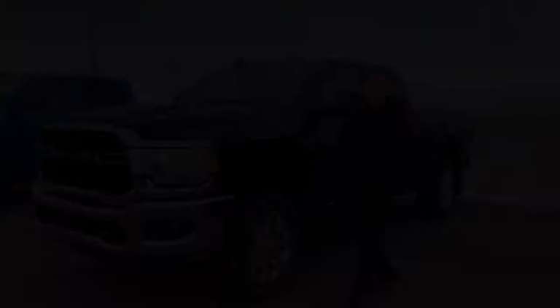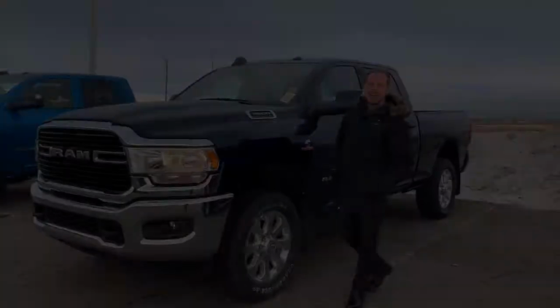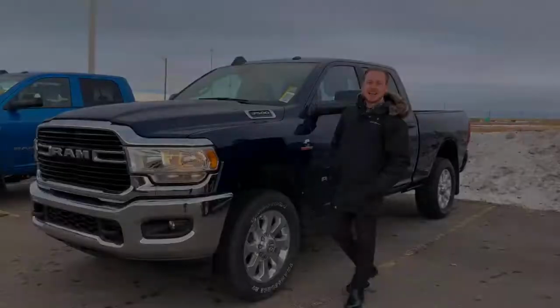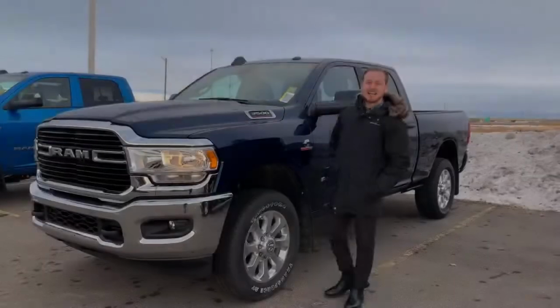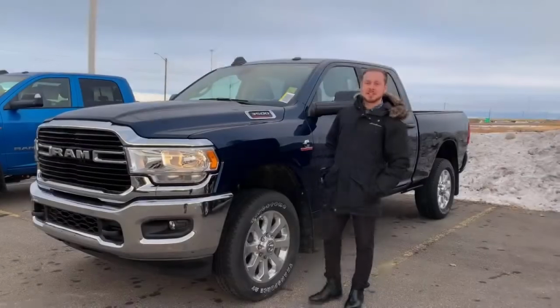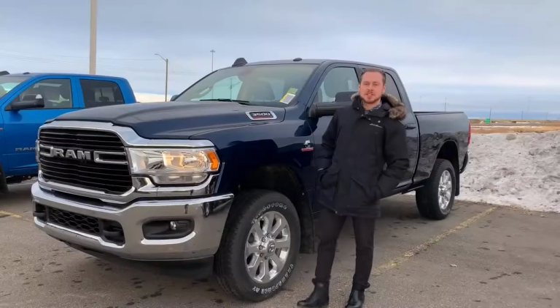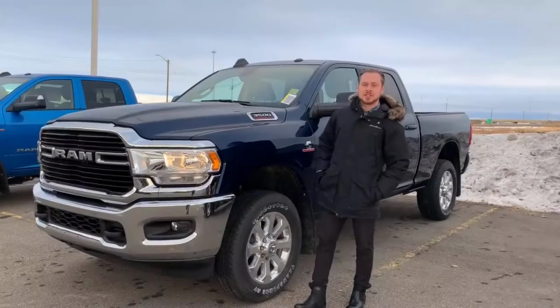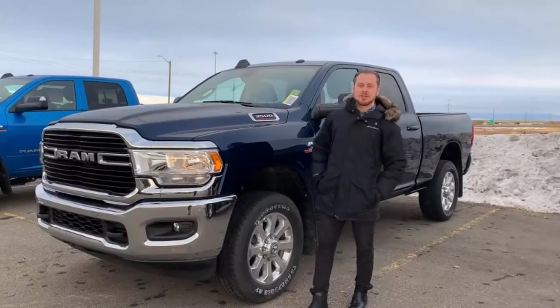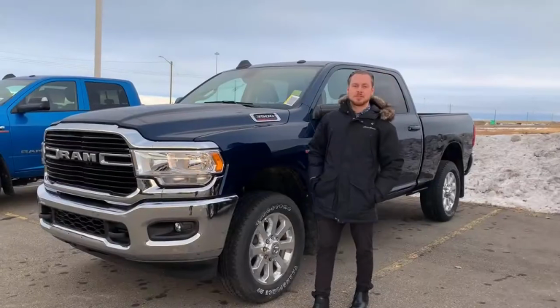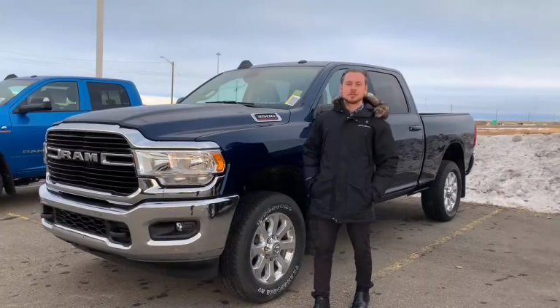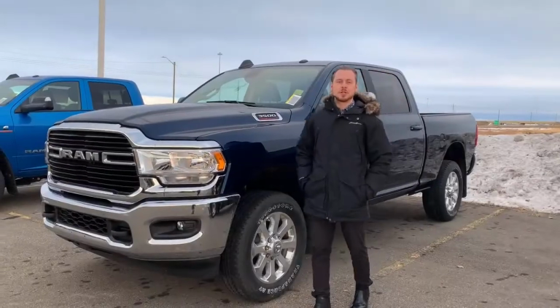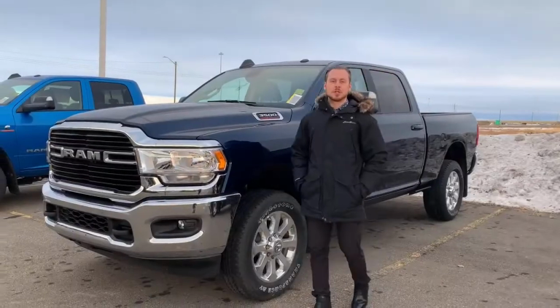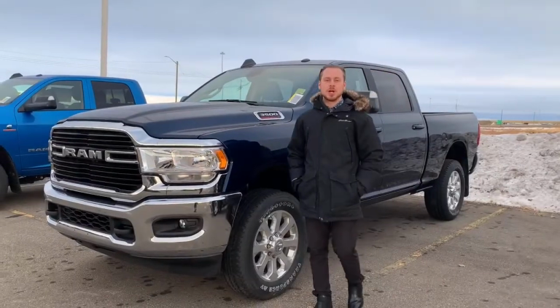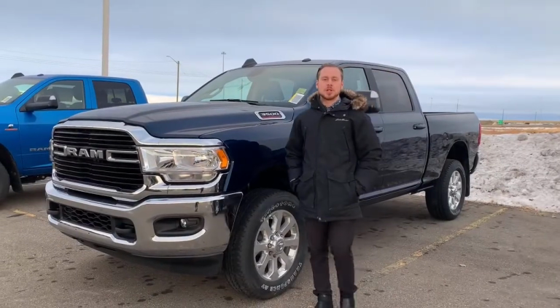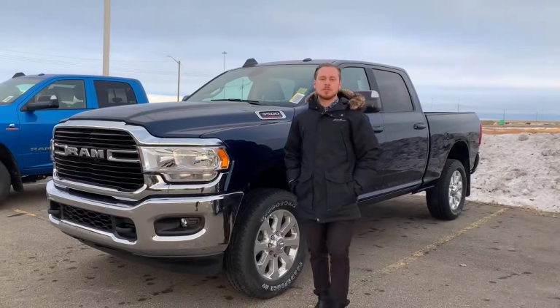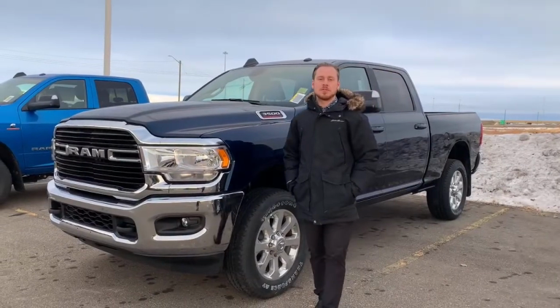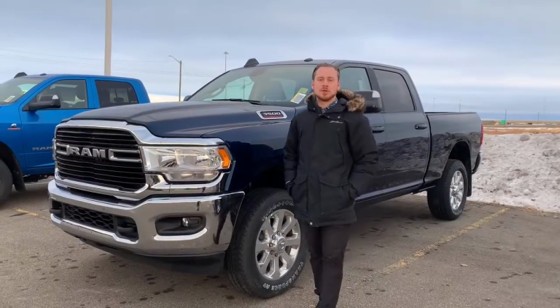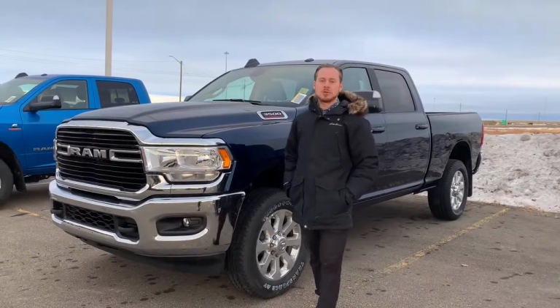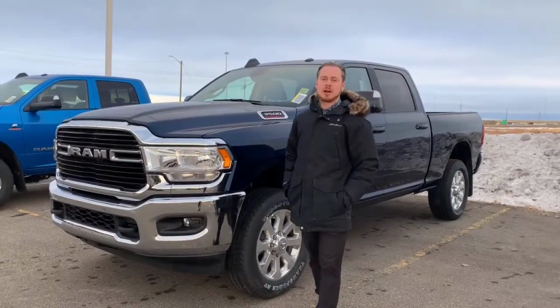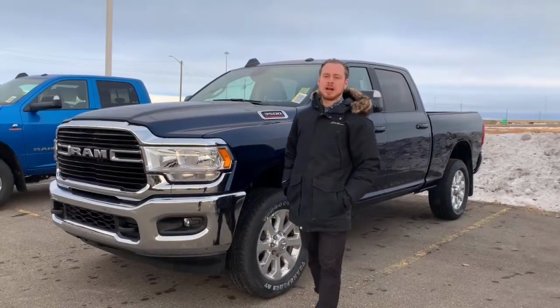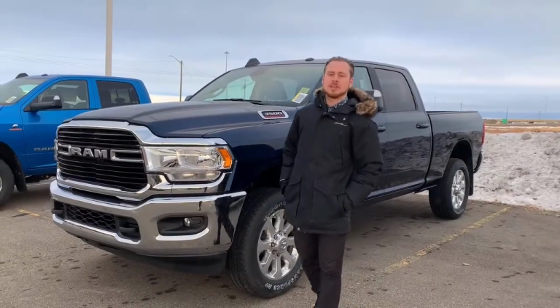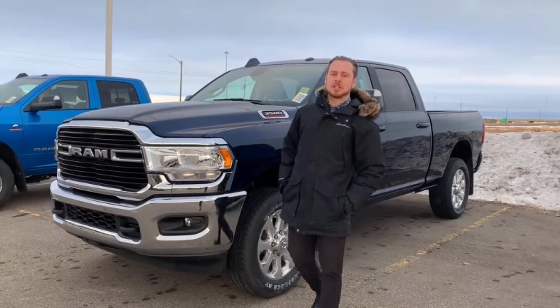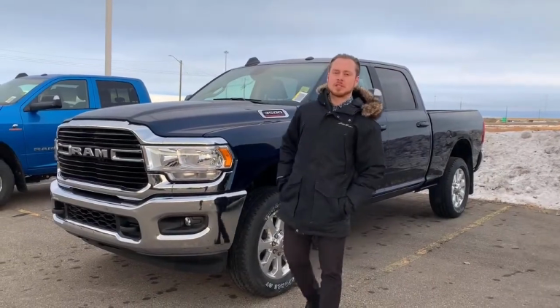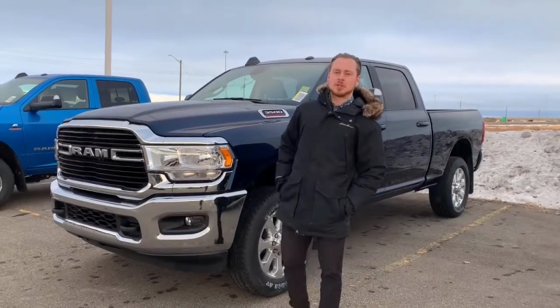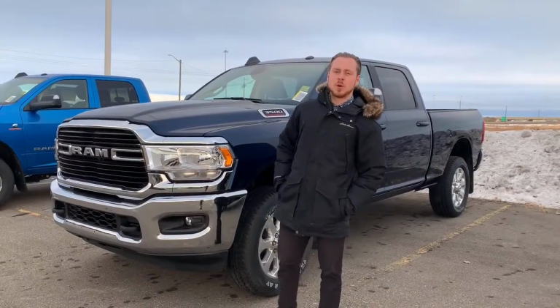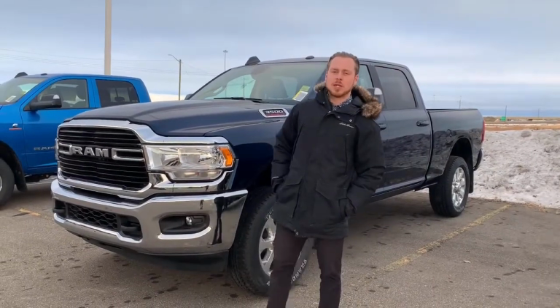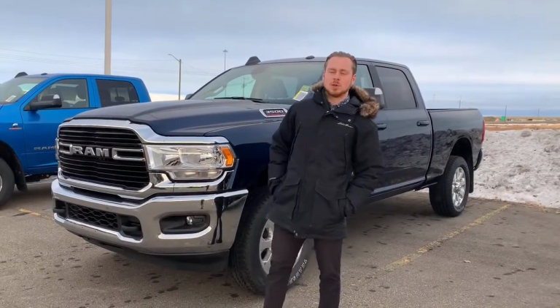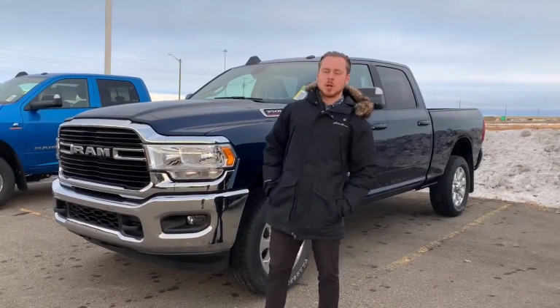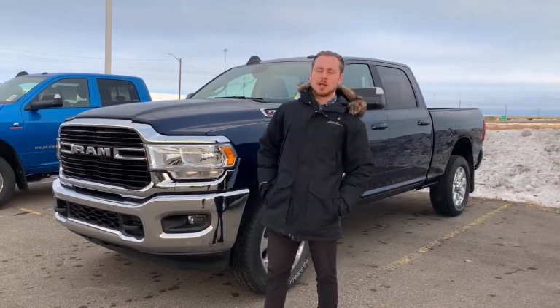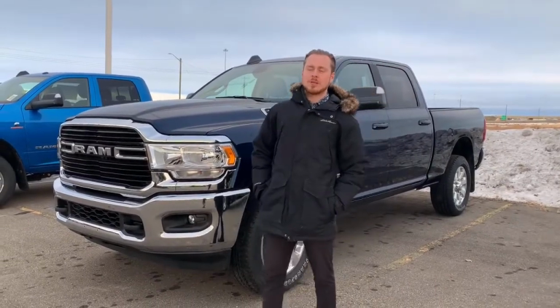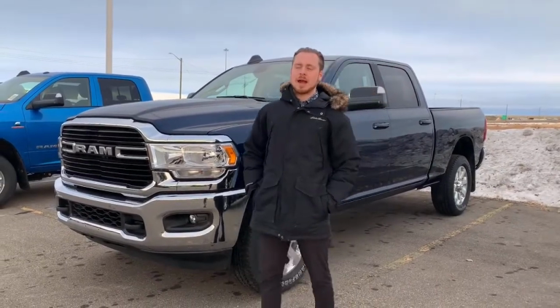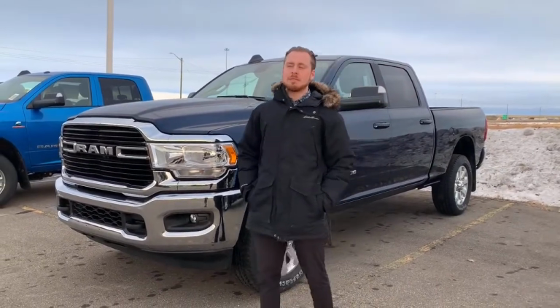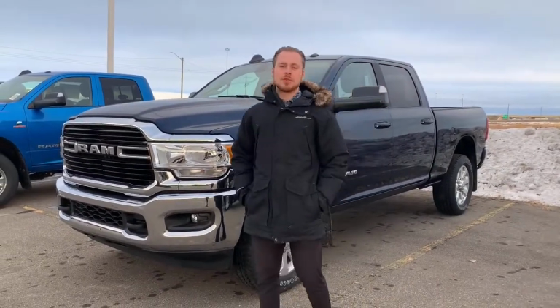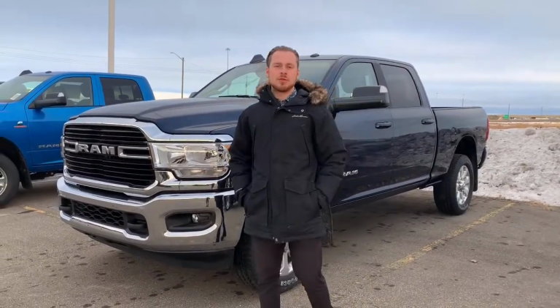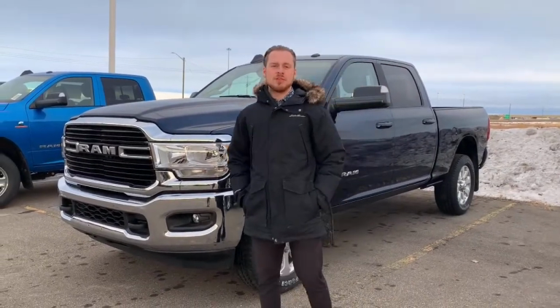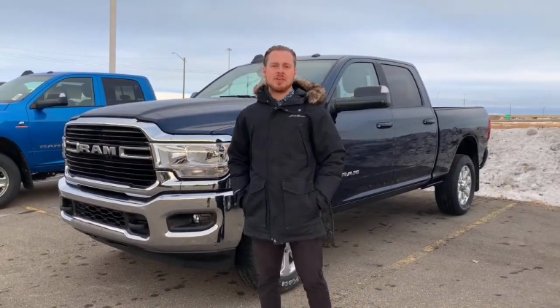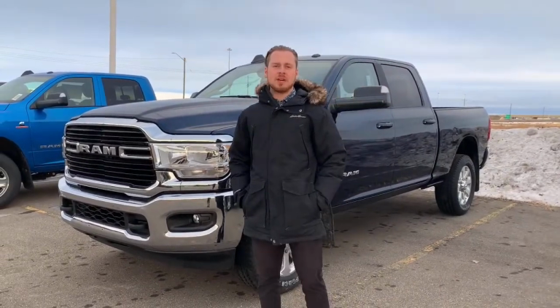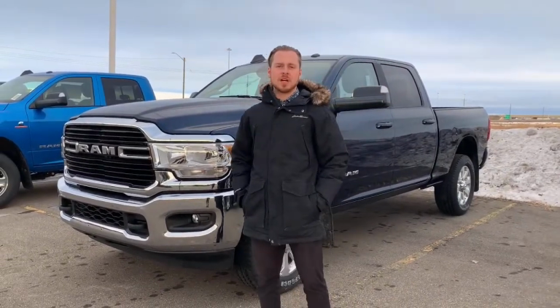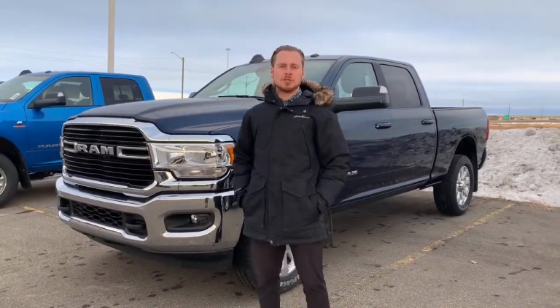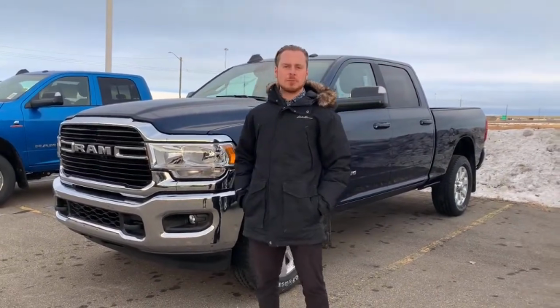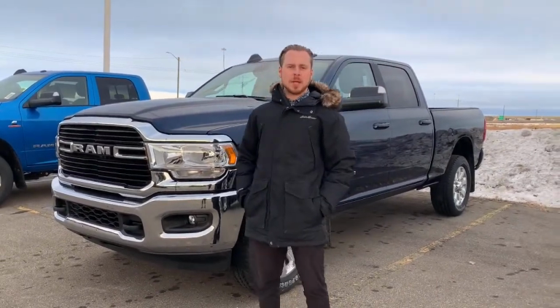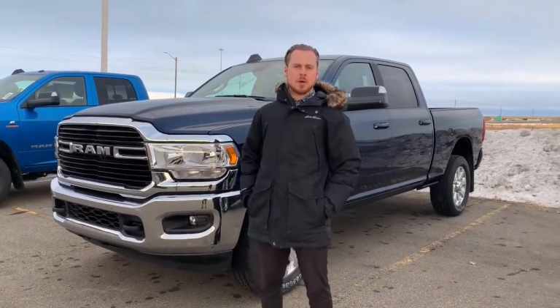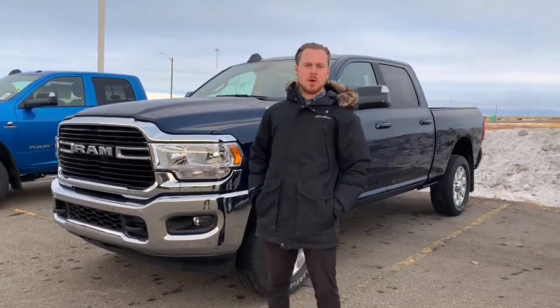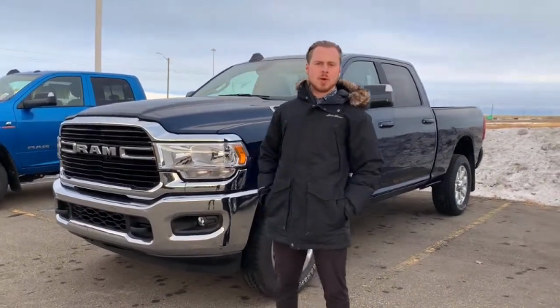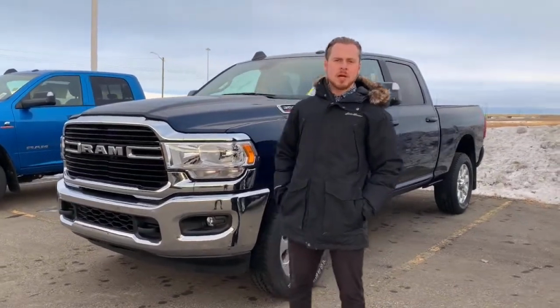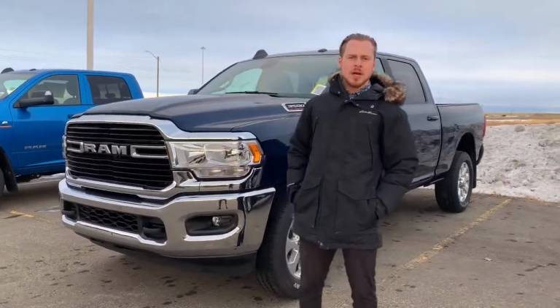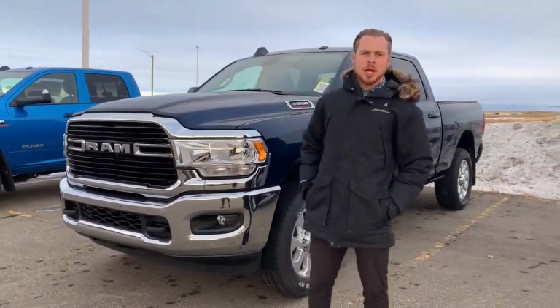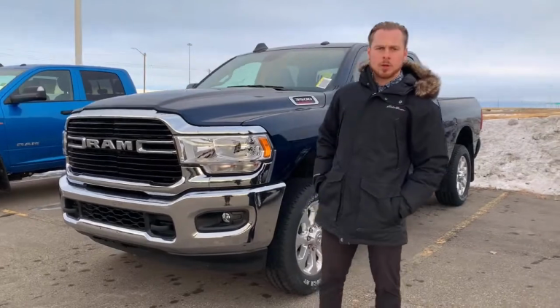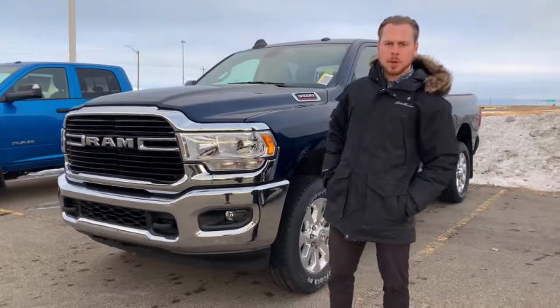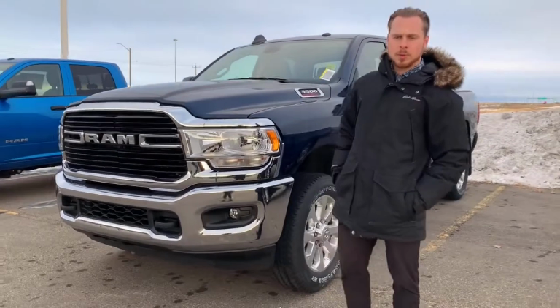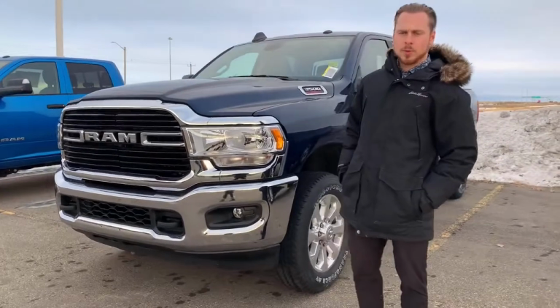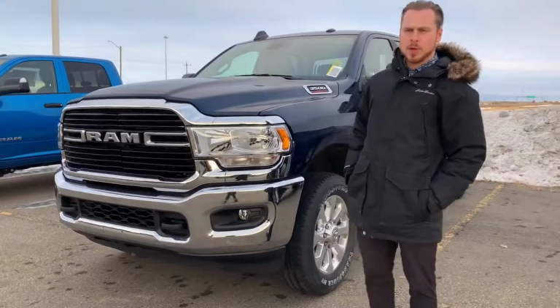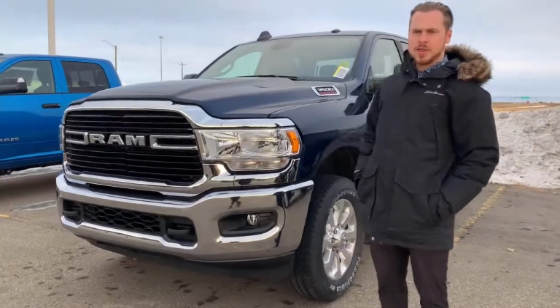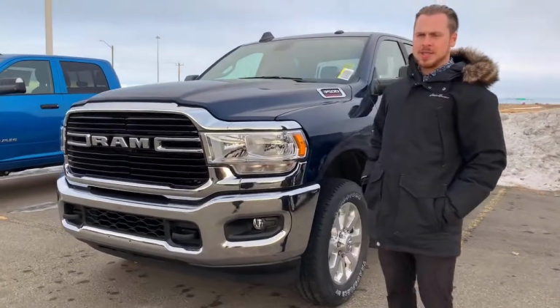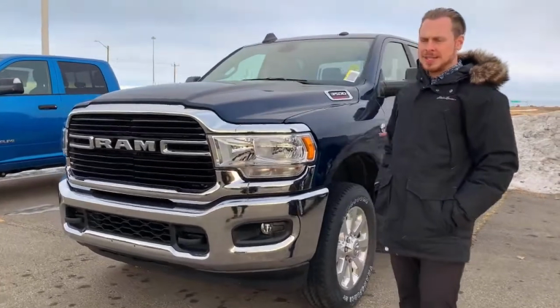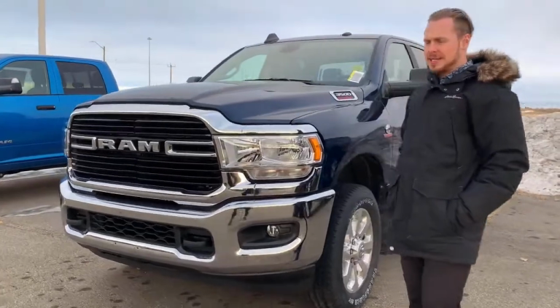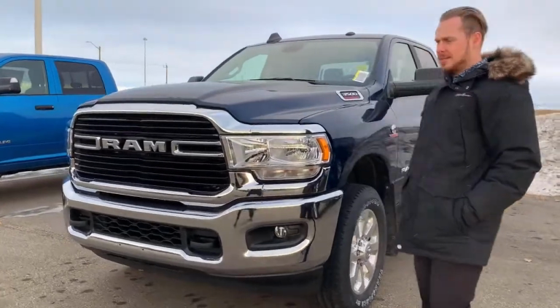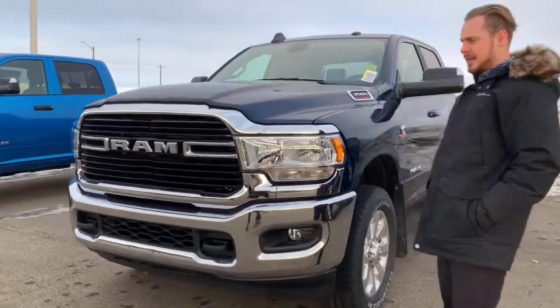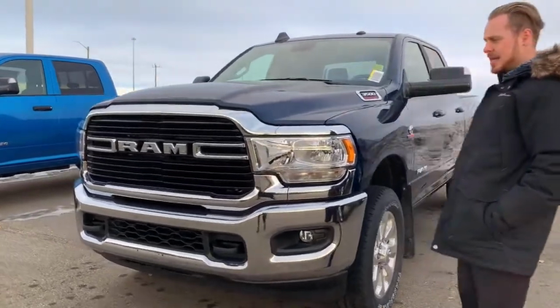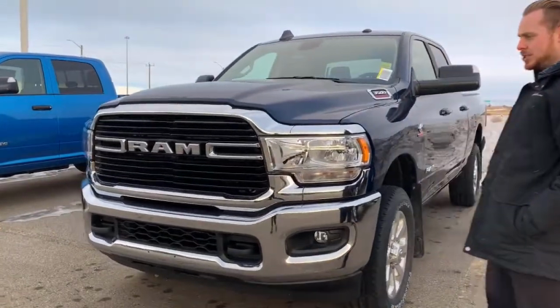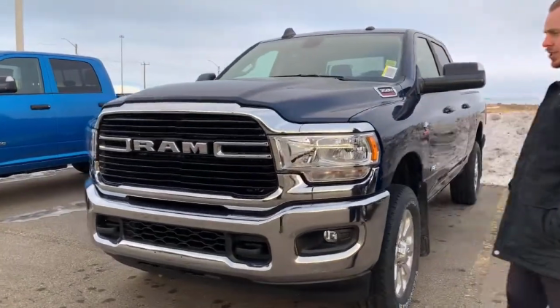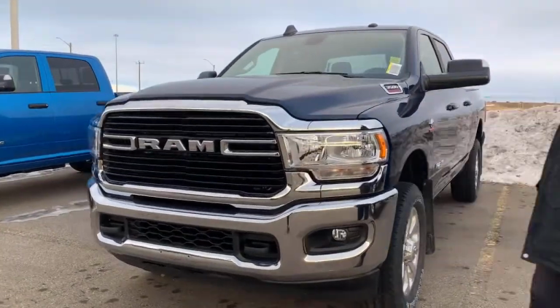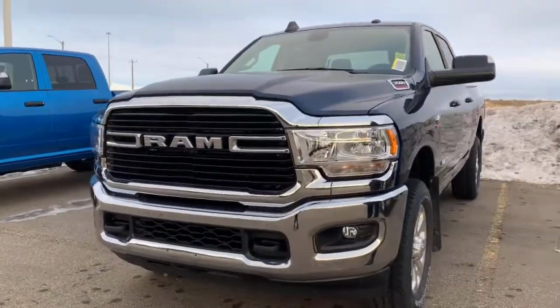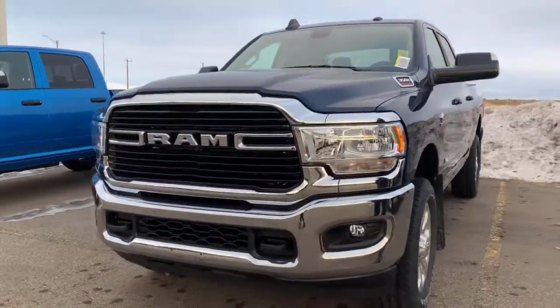Hey guys, Fraser here from Shura Dodge. We have a new arrival — it's a 2020 Ram 3500 equipped with a diesel engine here.